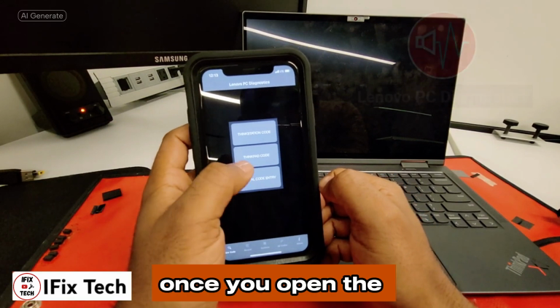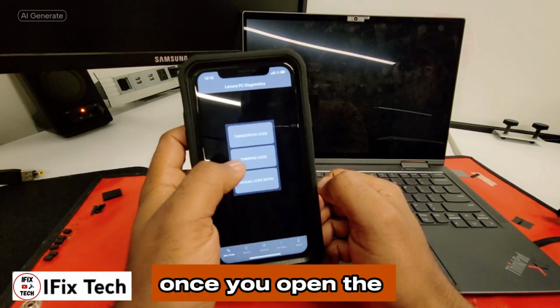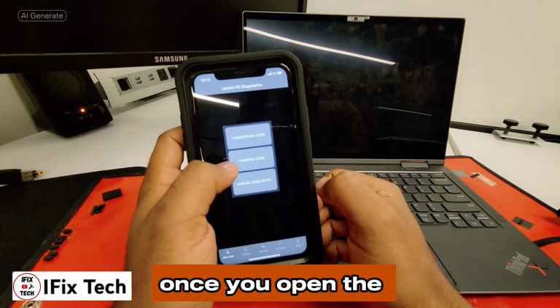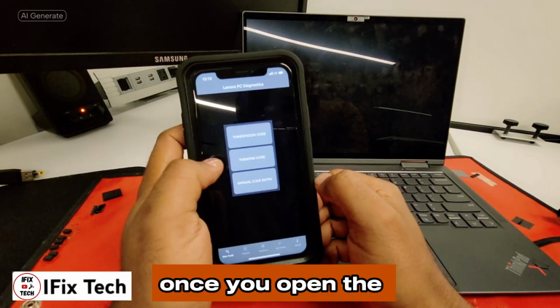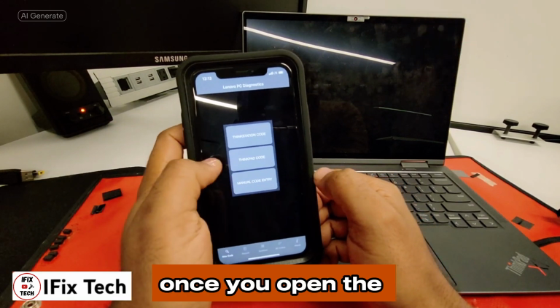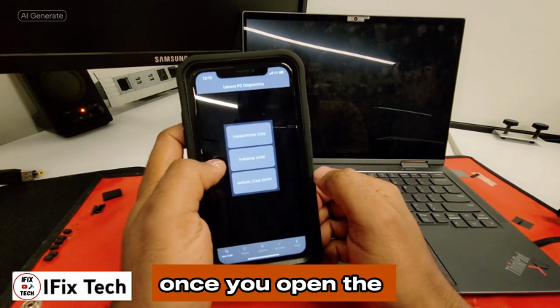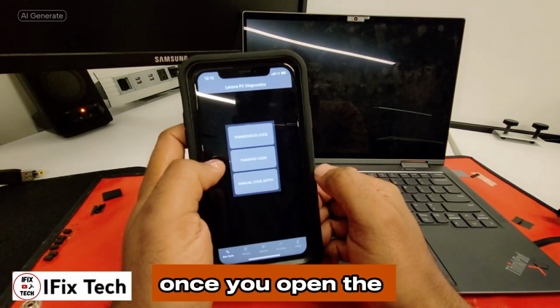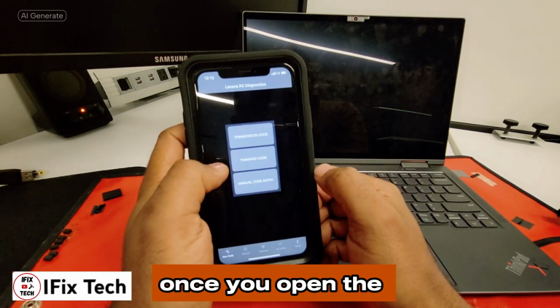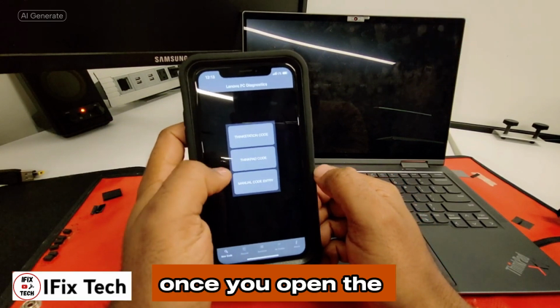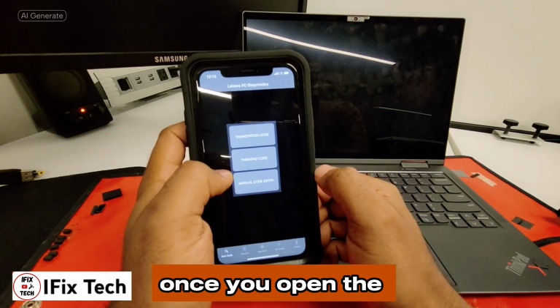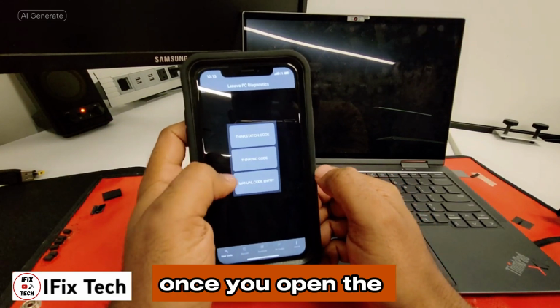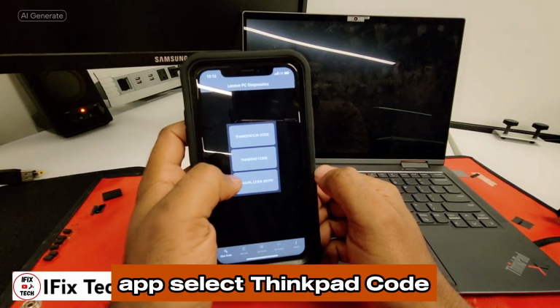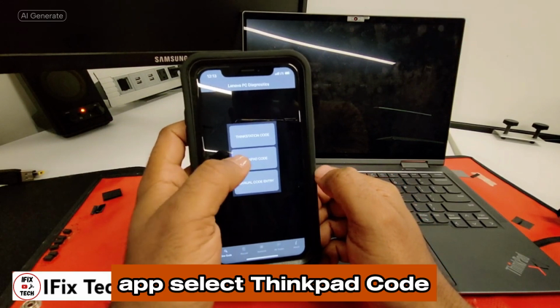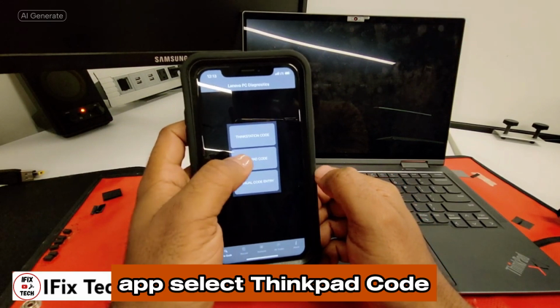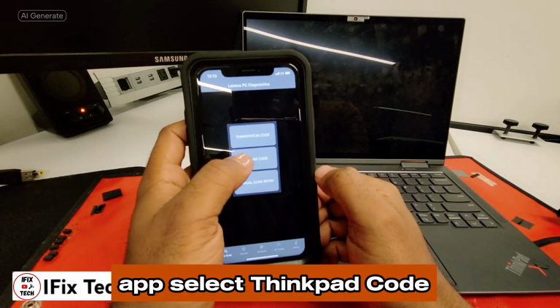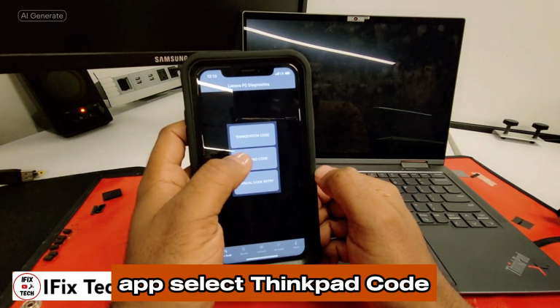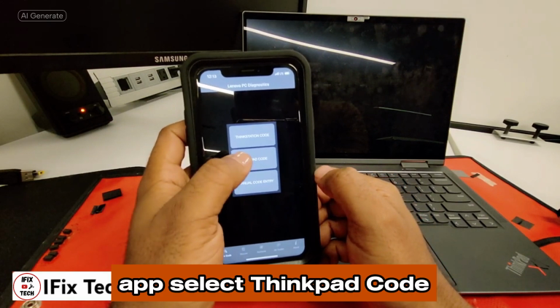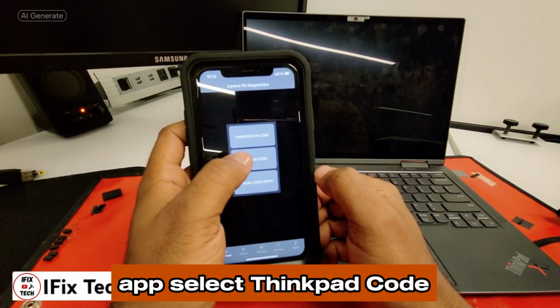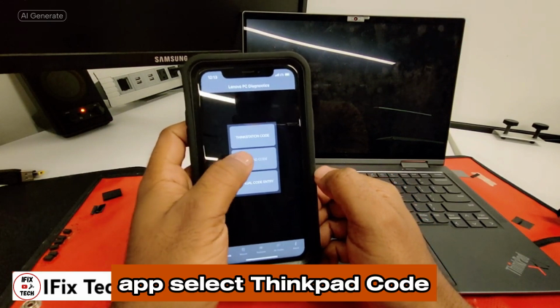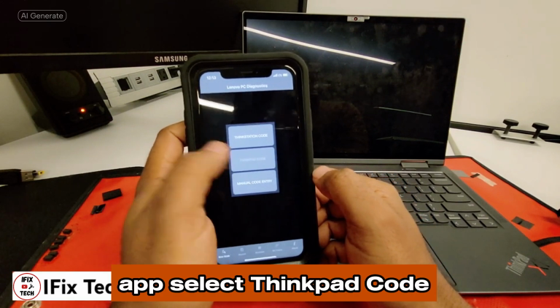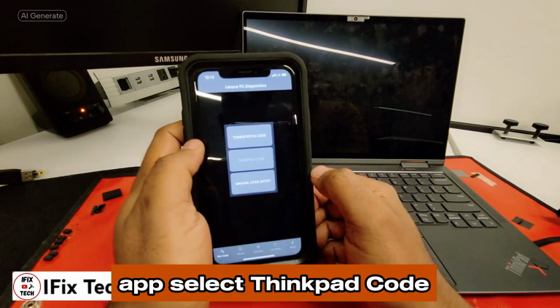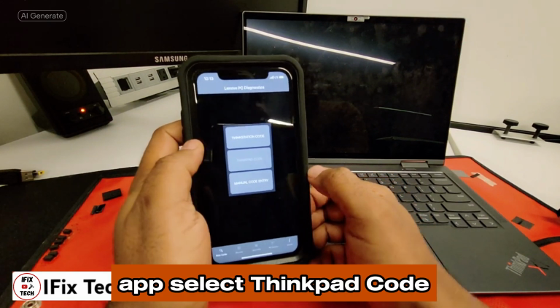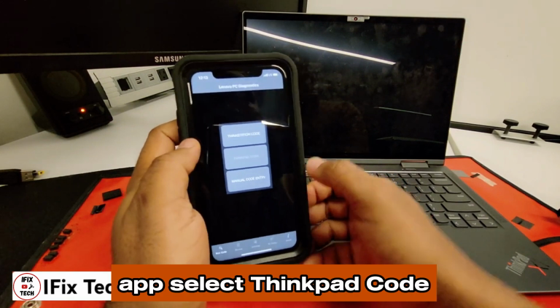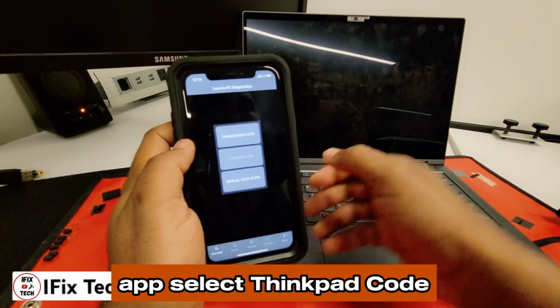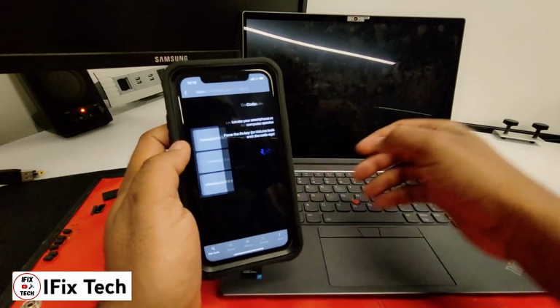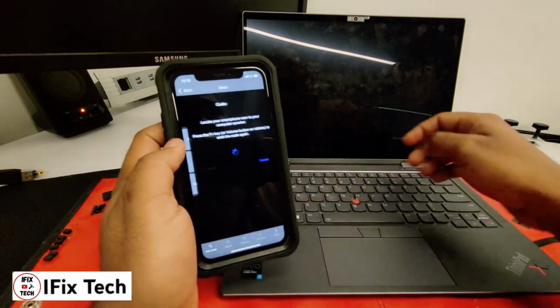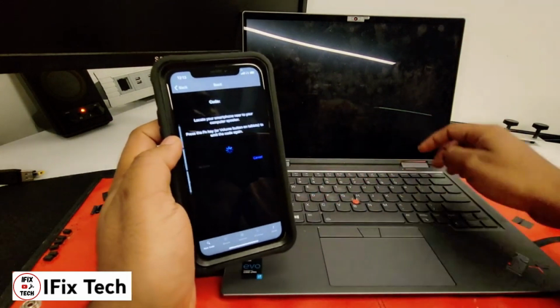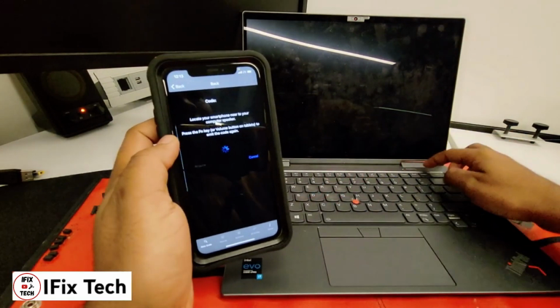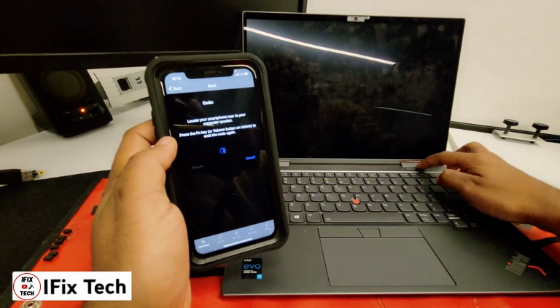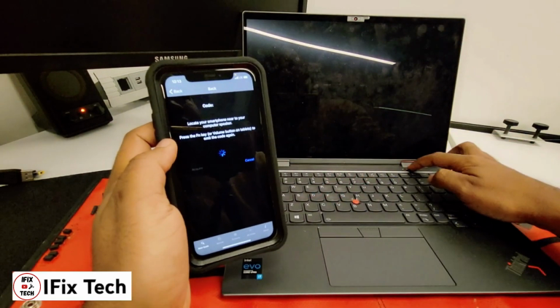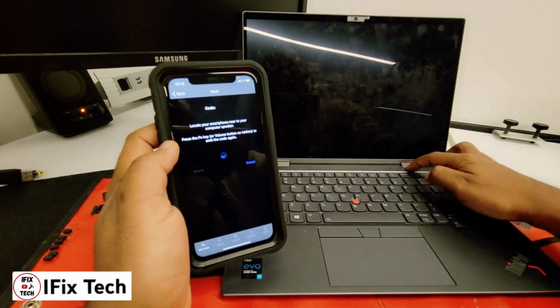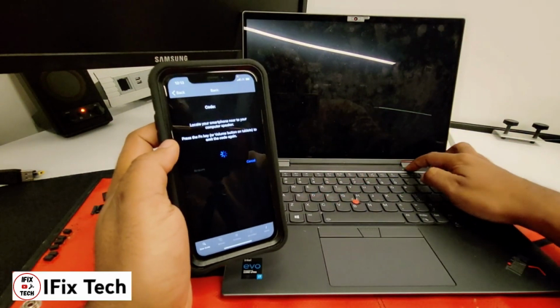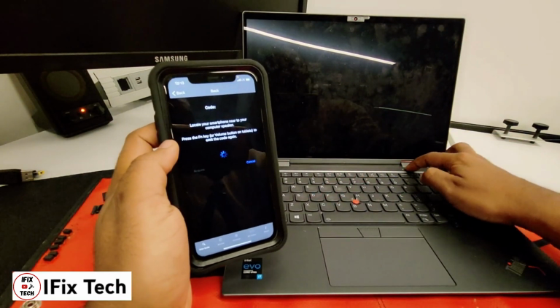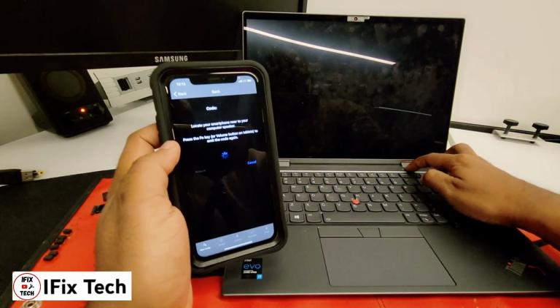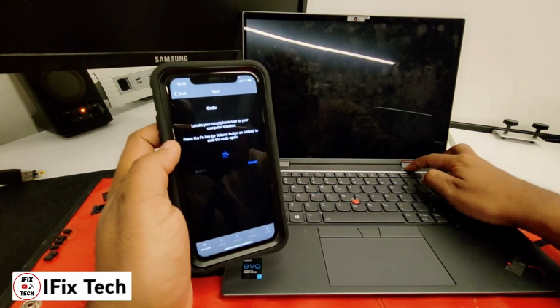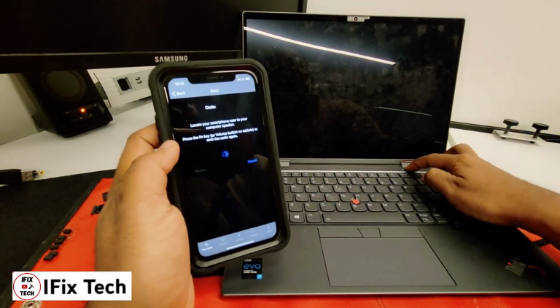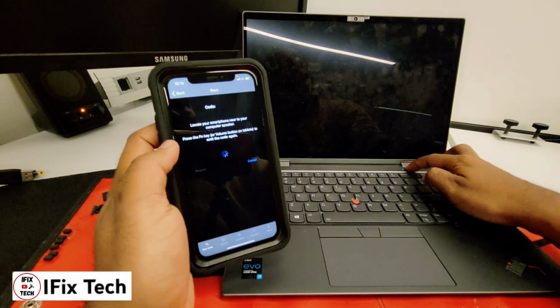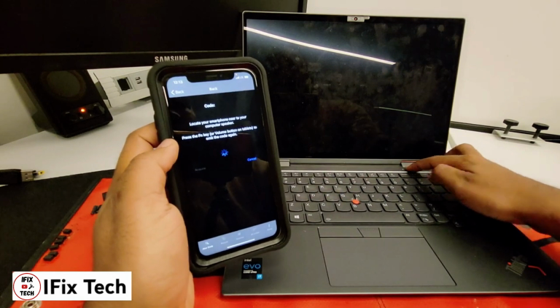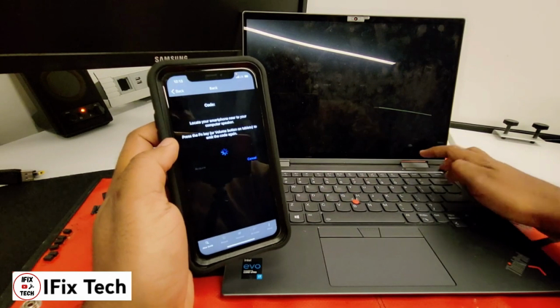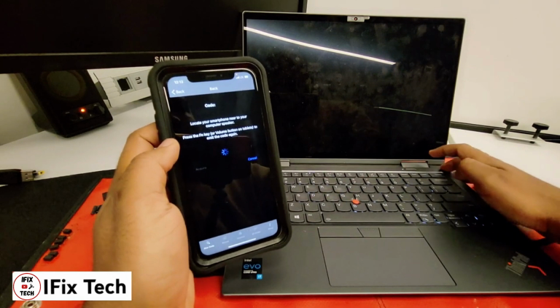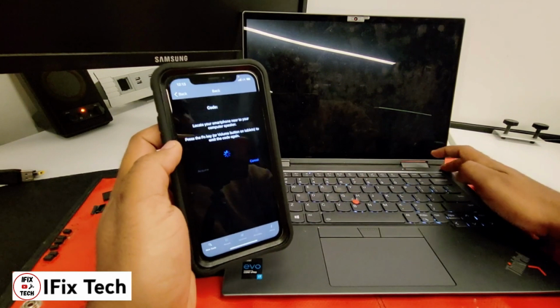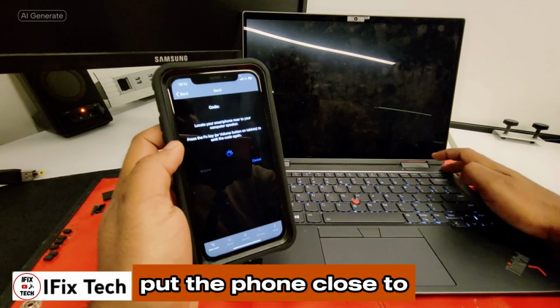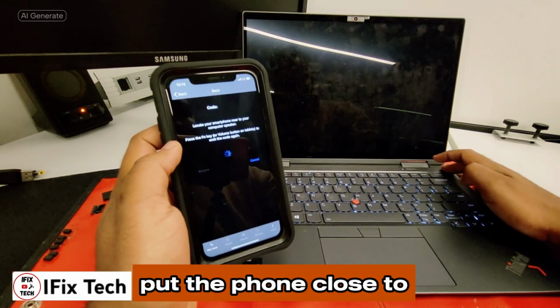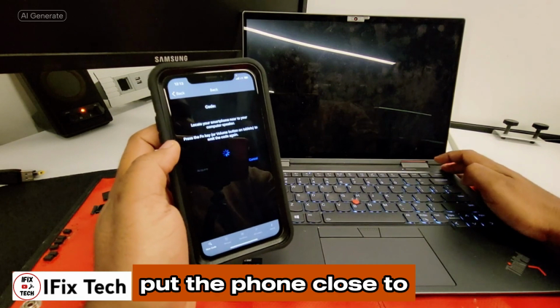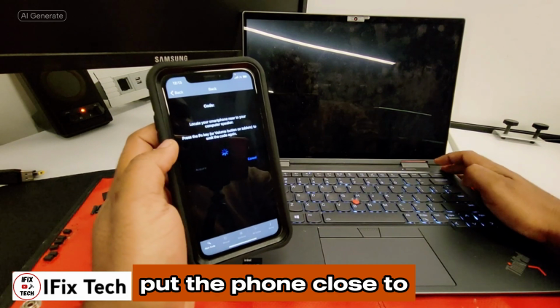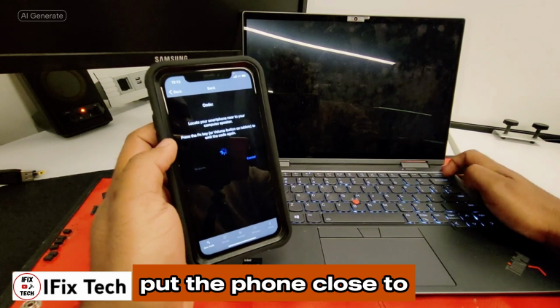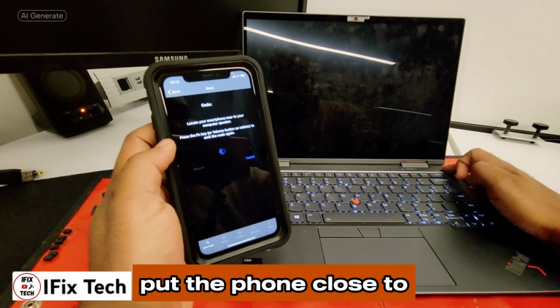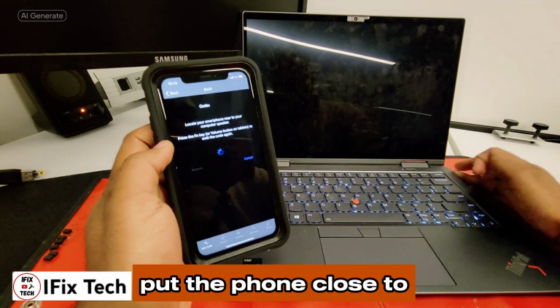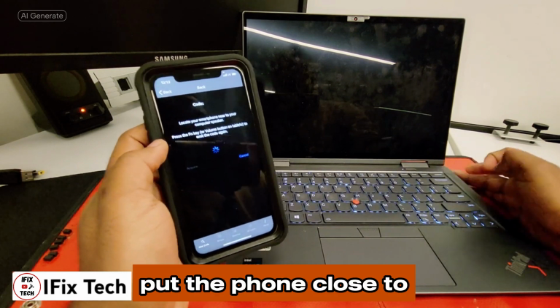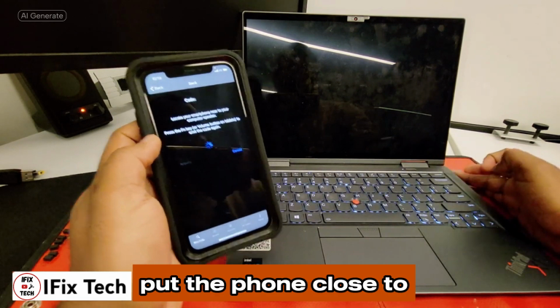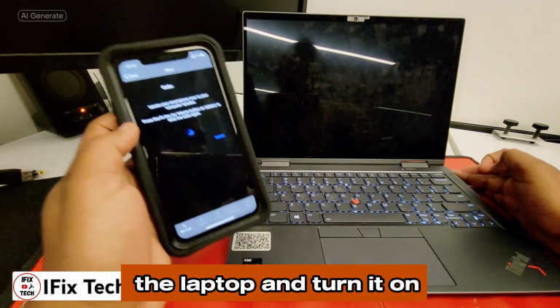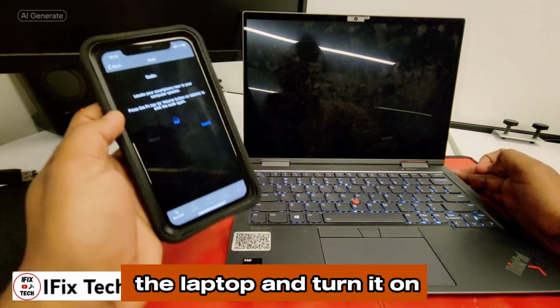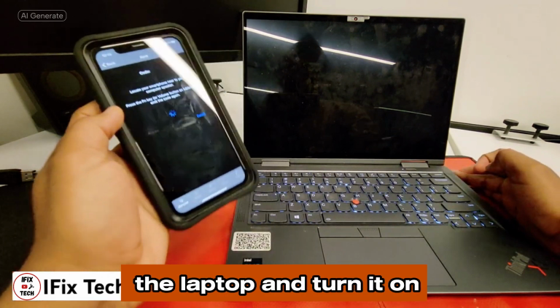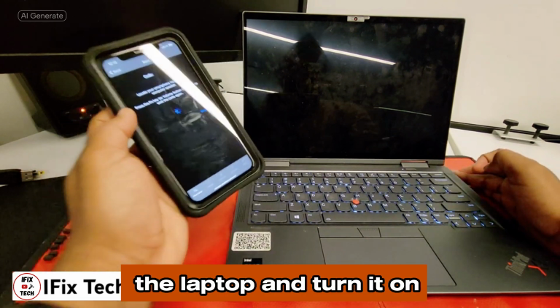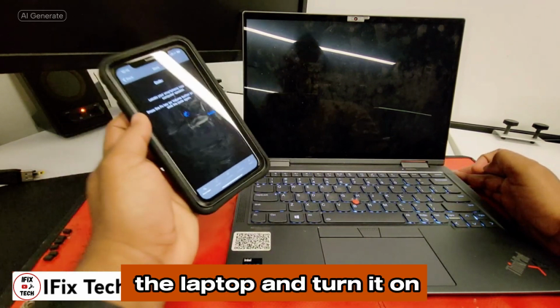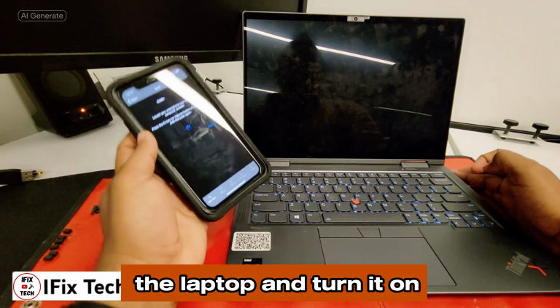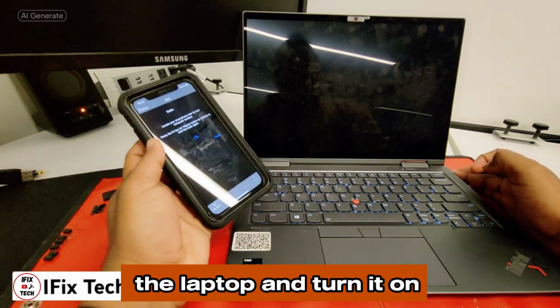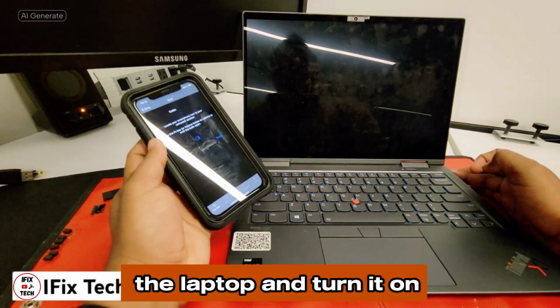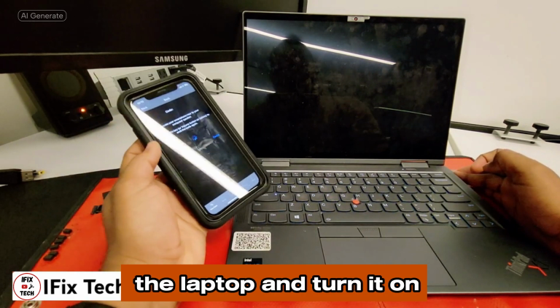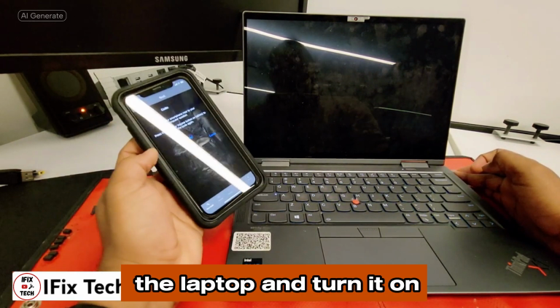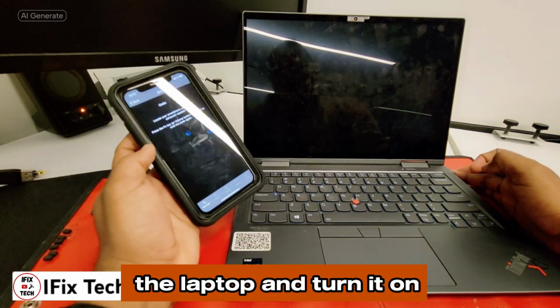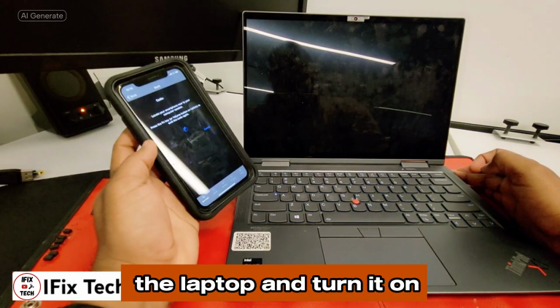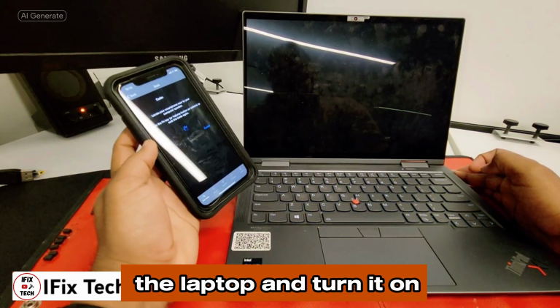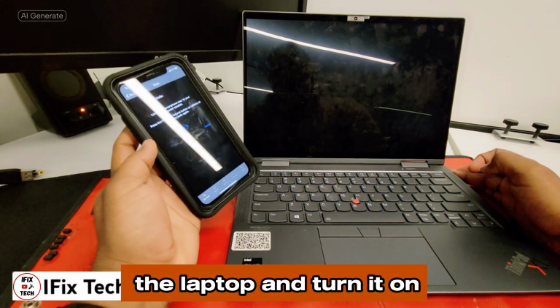Once you open the app, select ThinkPad code. Put the phone close to the laptop and turn it on.